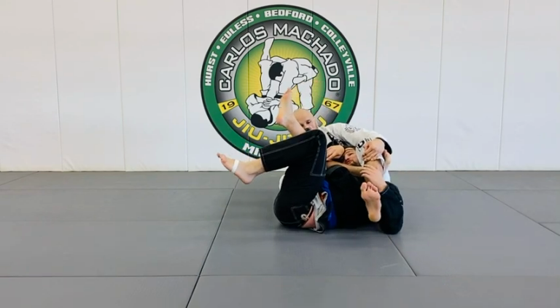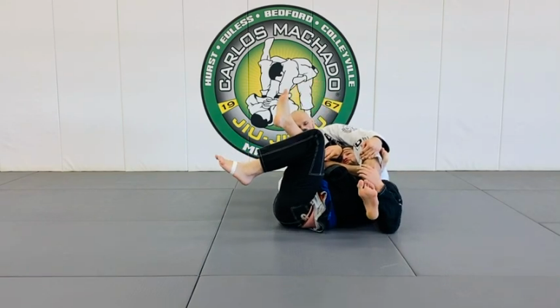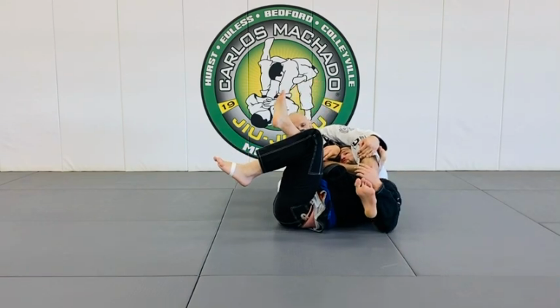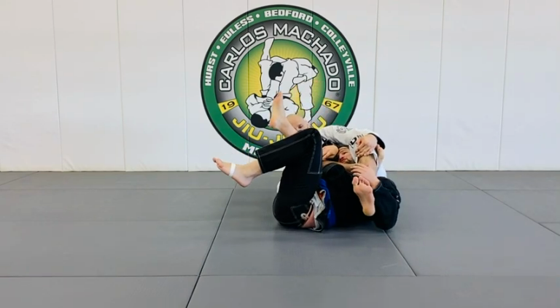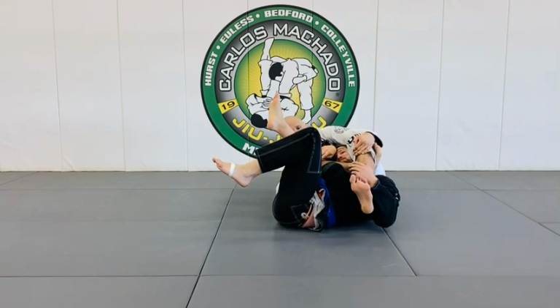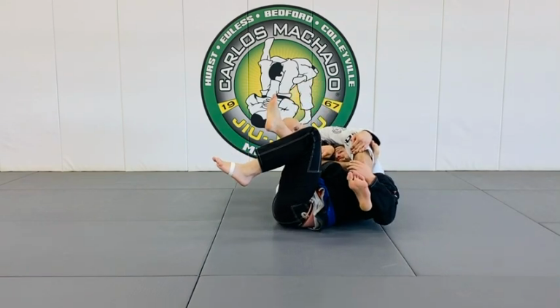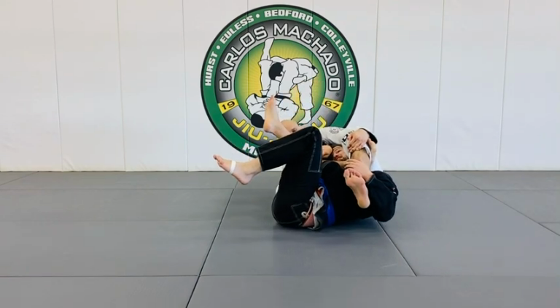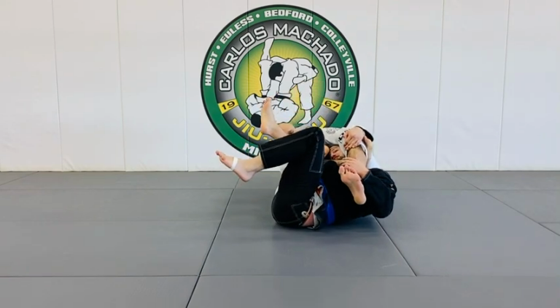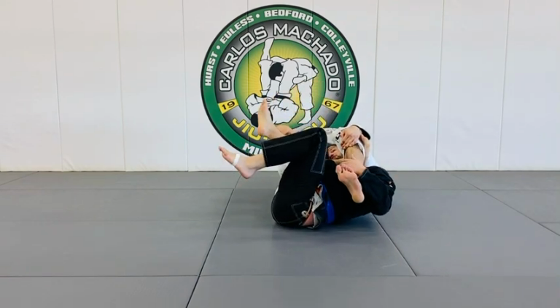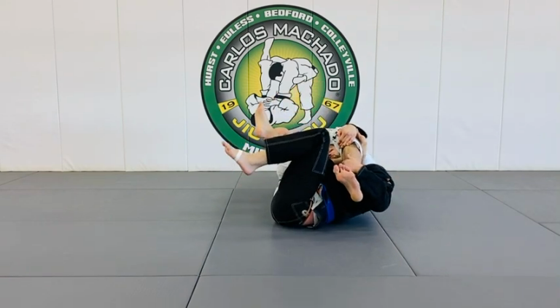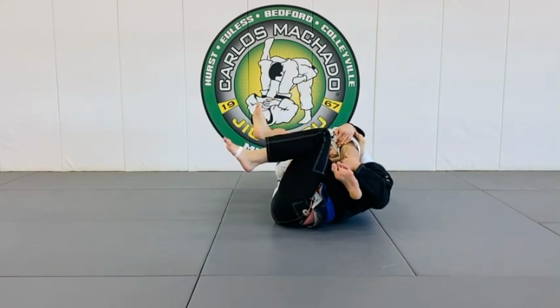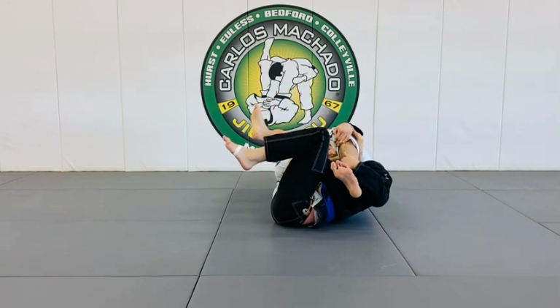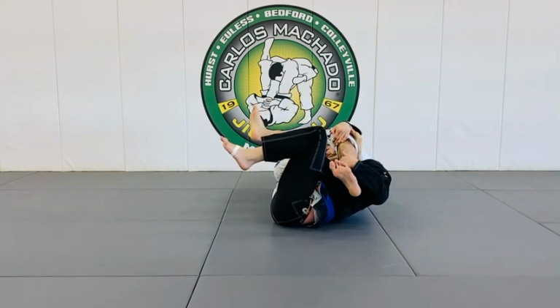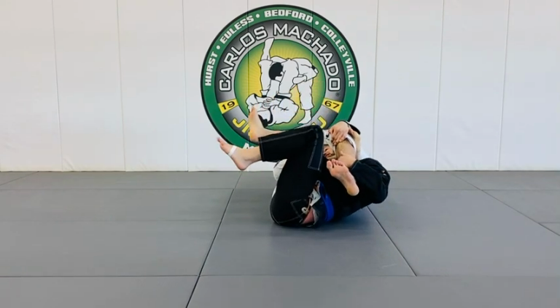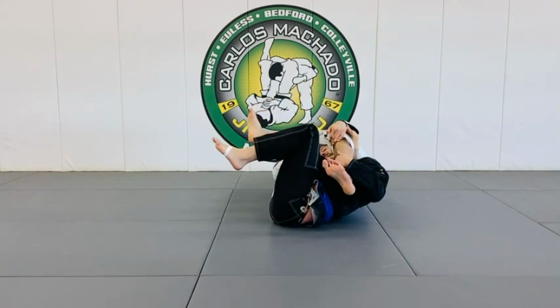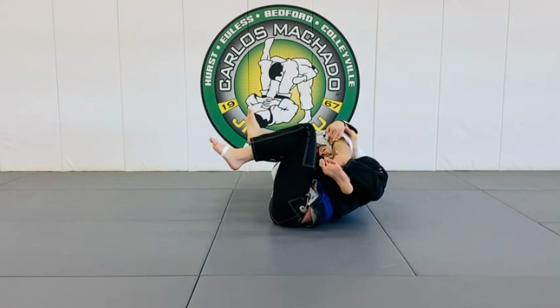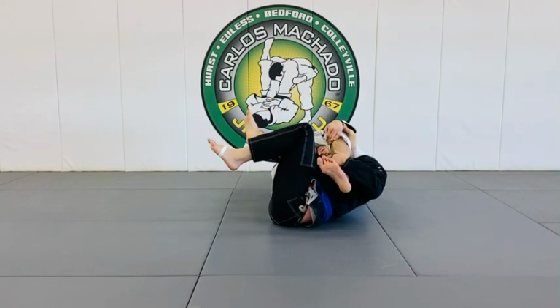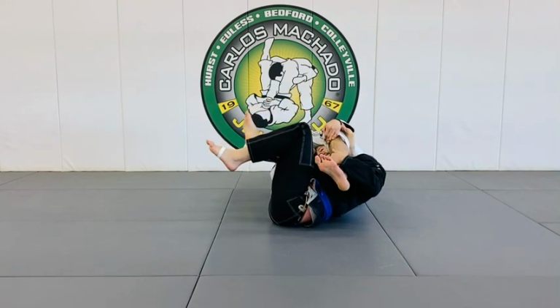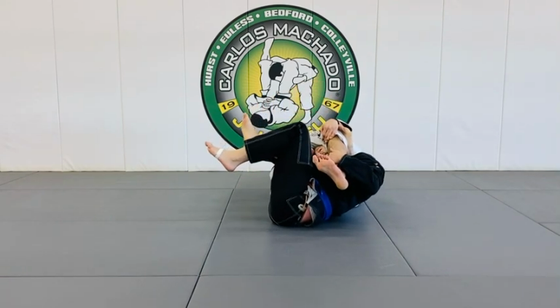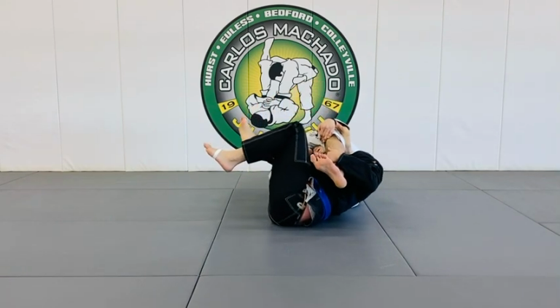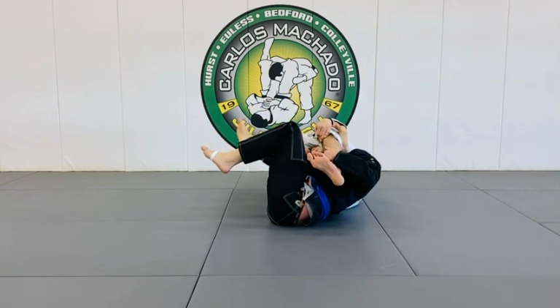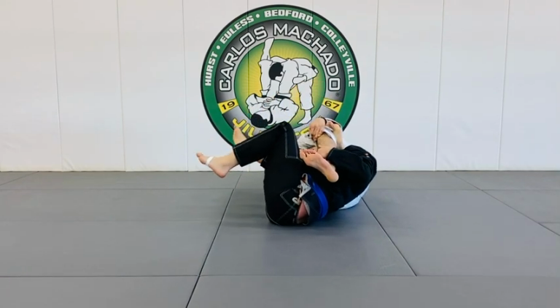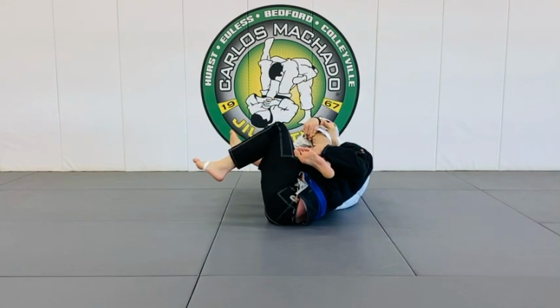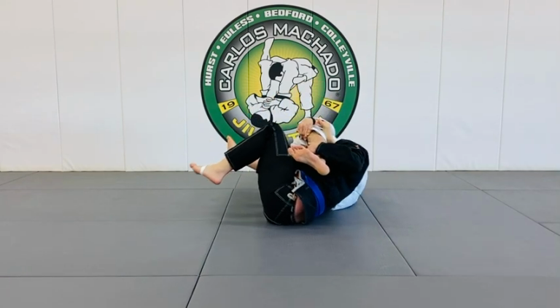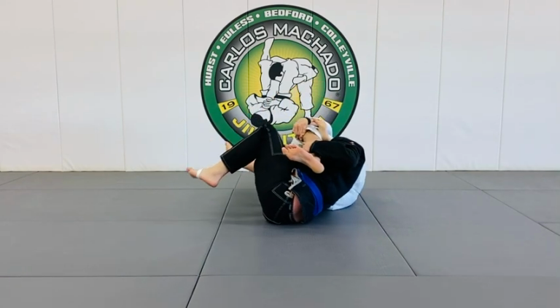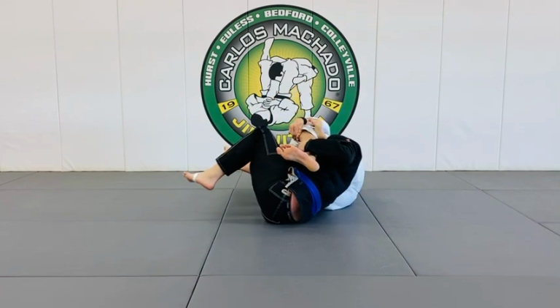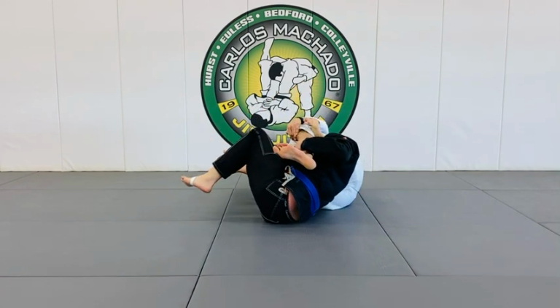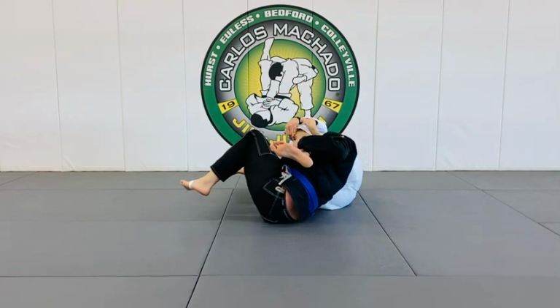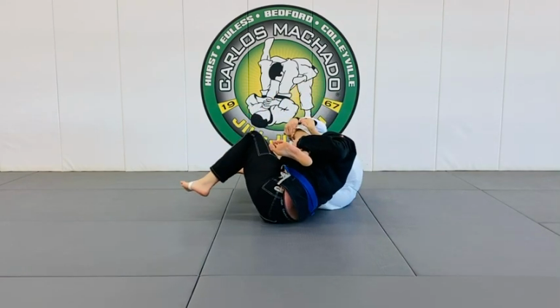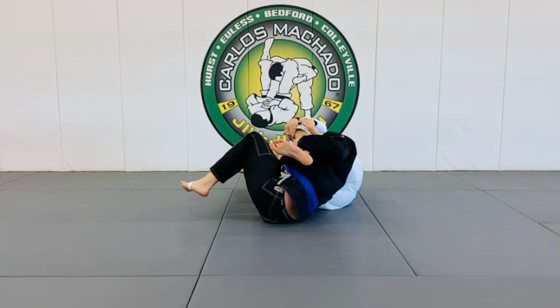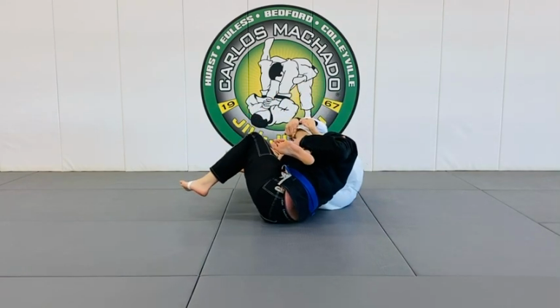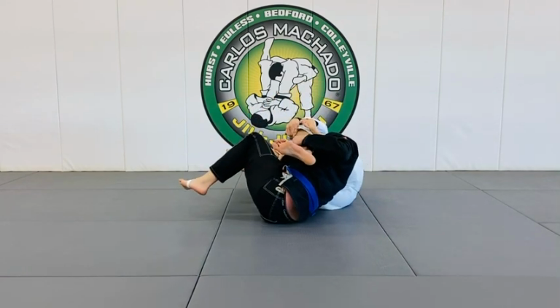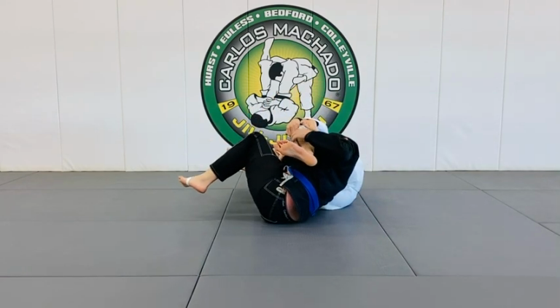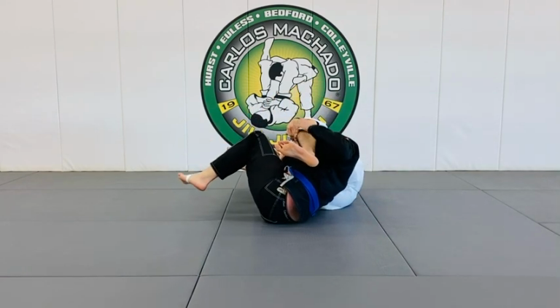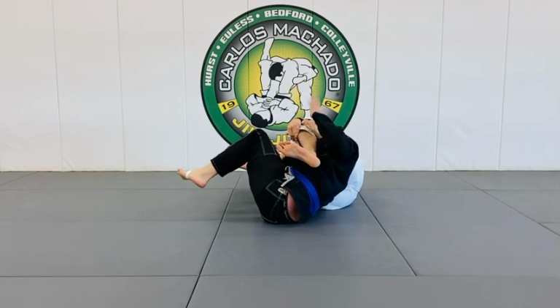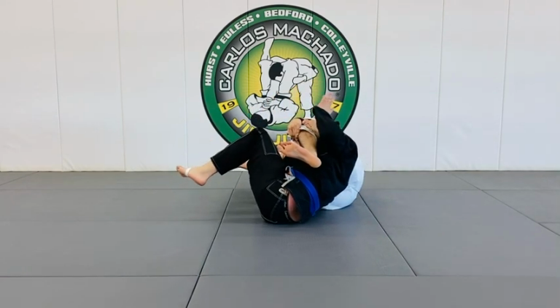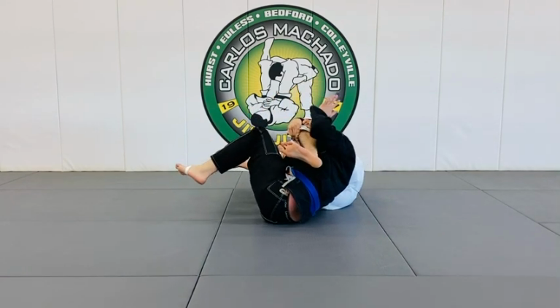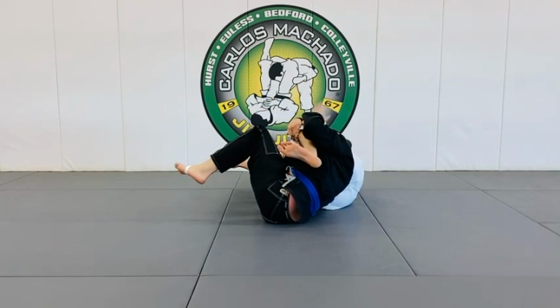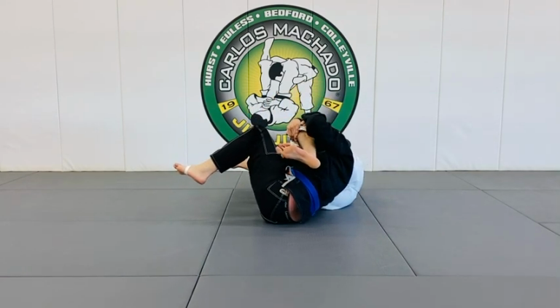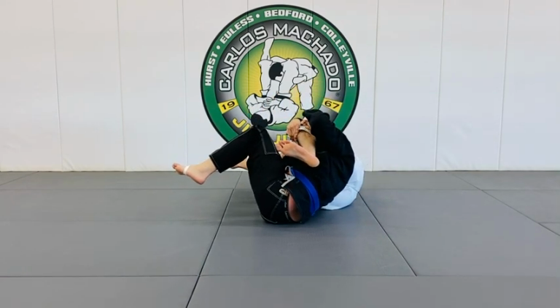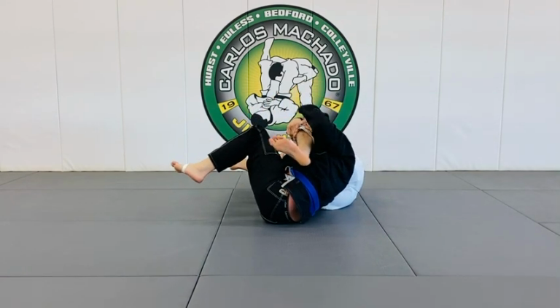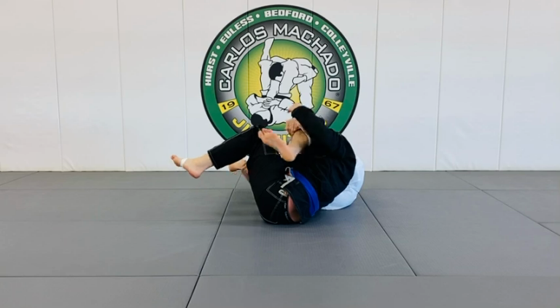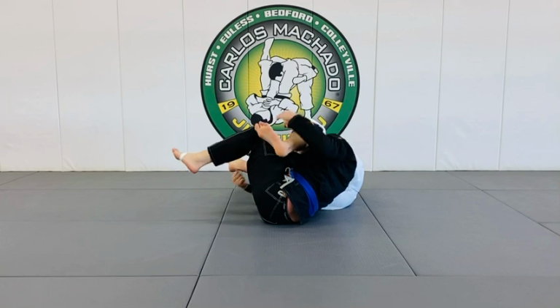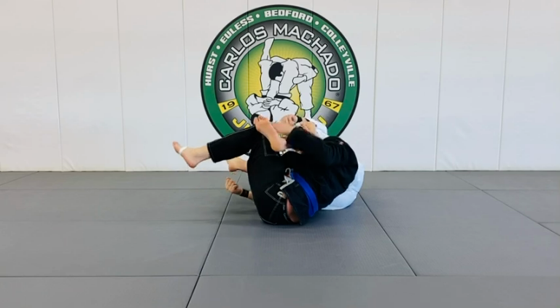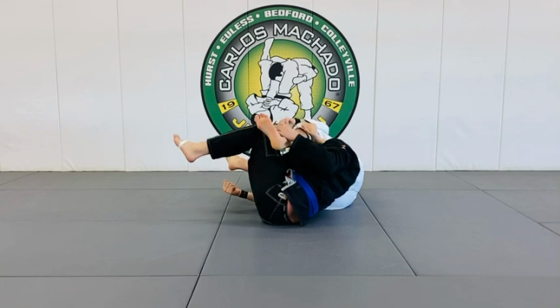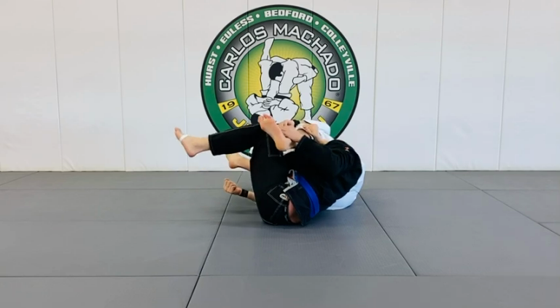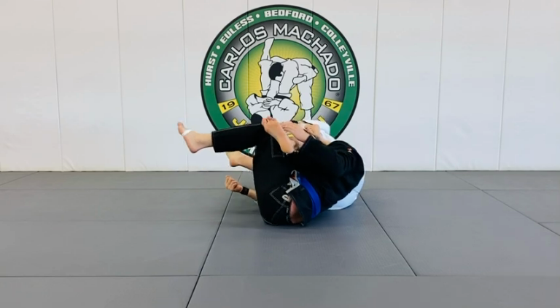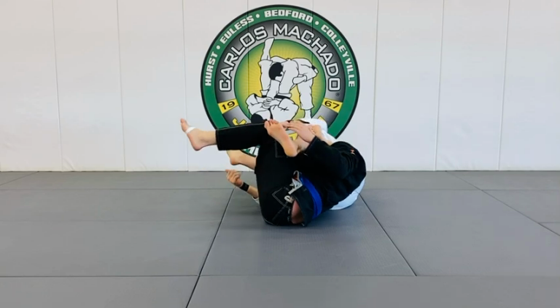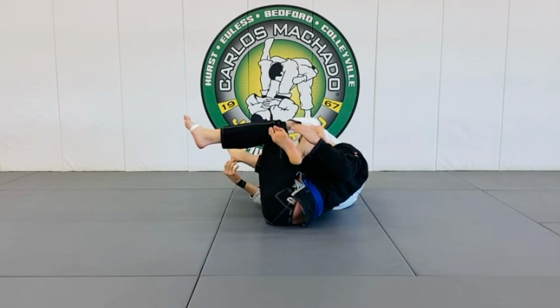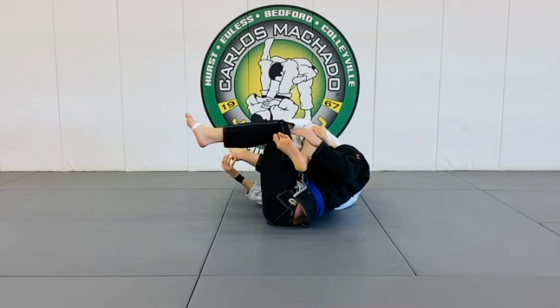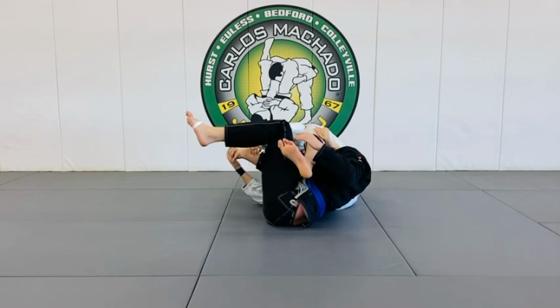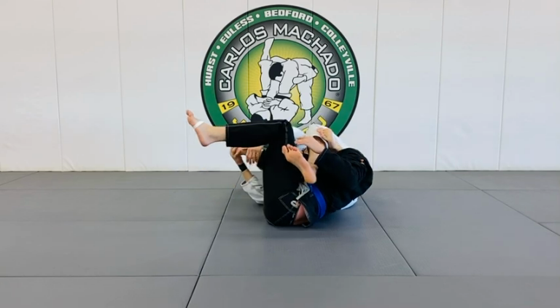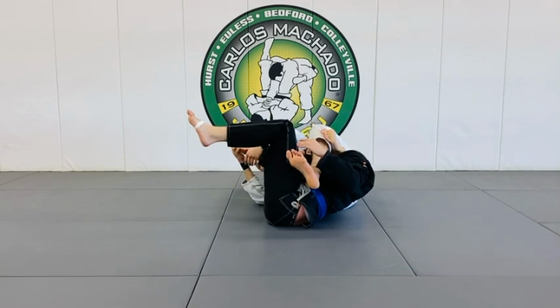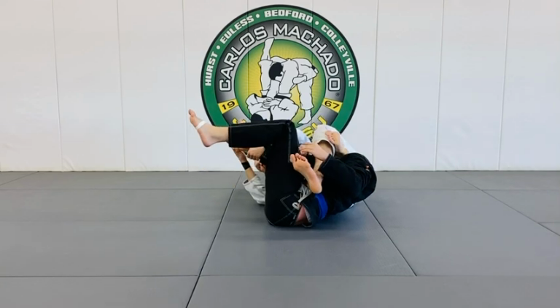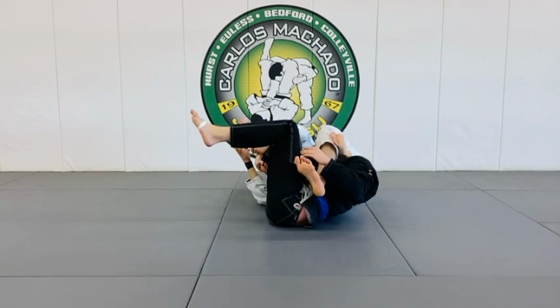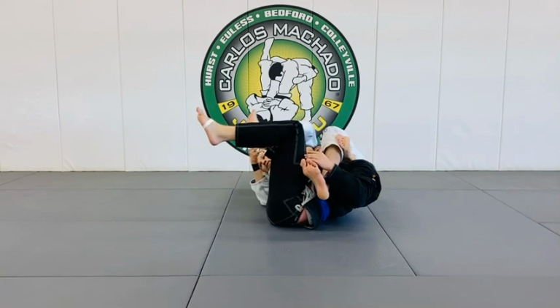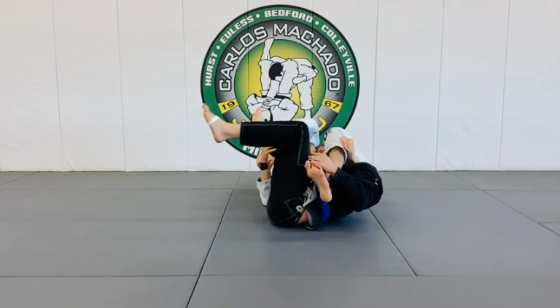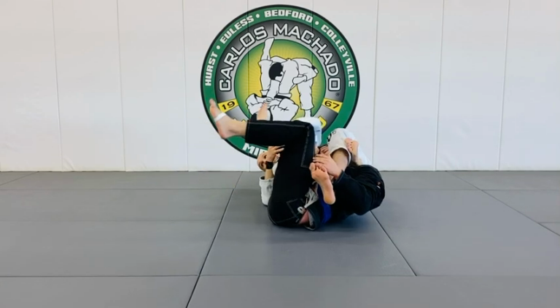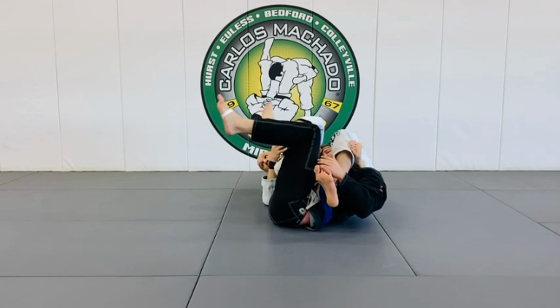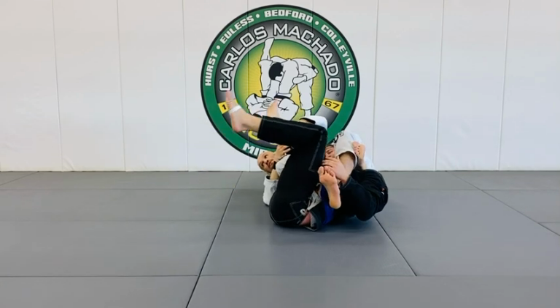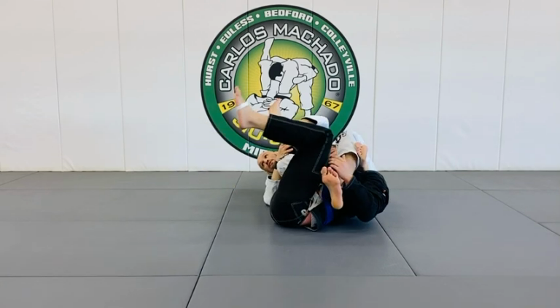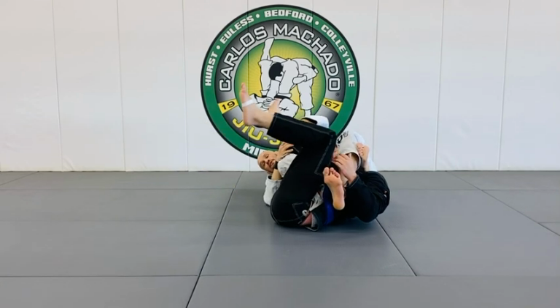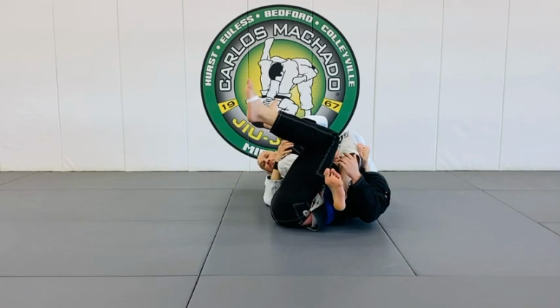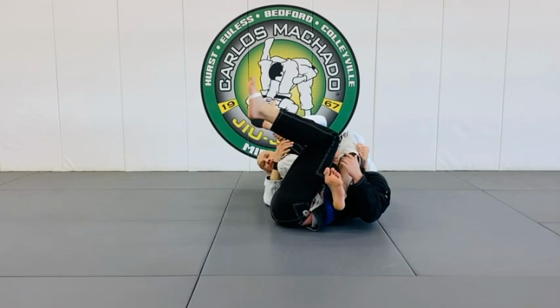Just squeeze my leg like a coconut — that also works. Just the actual triangle here.